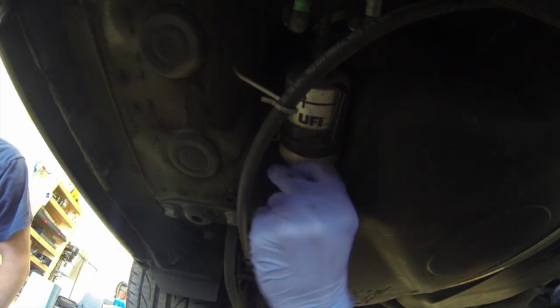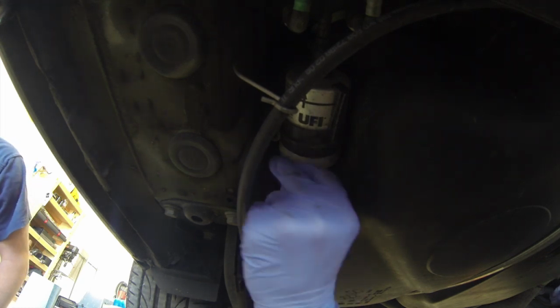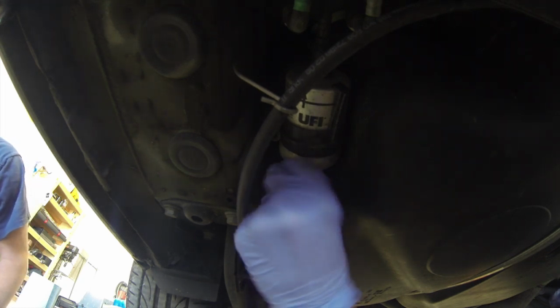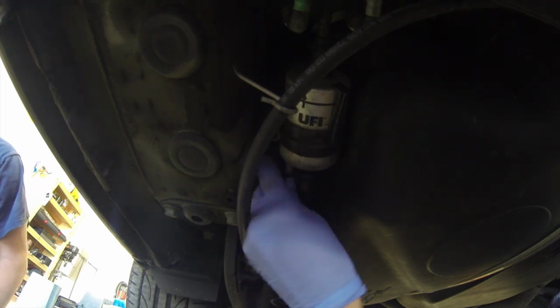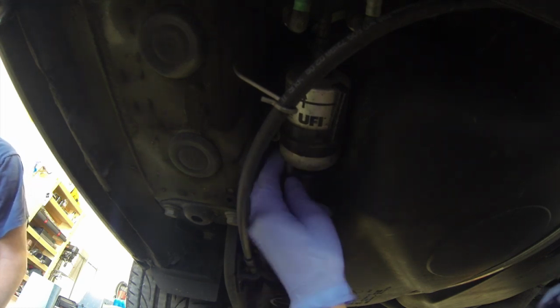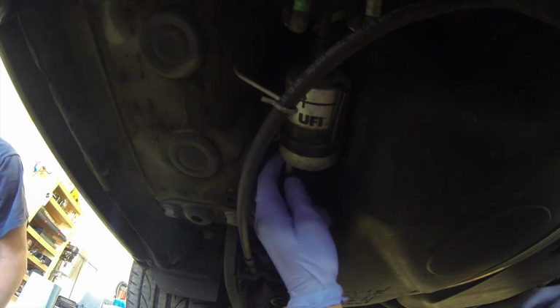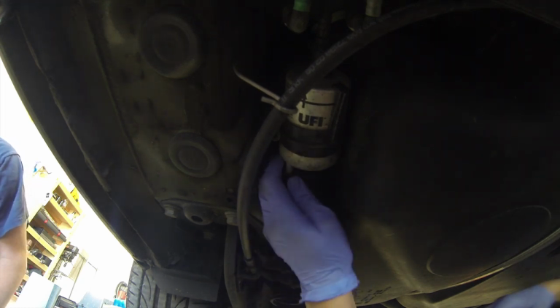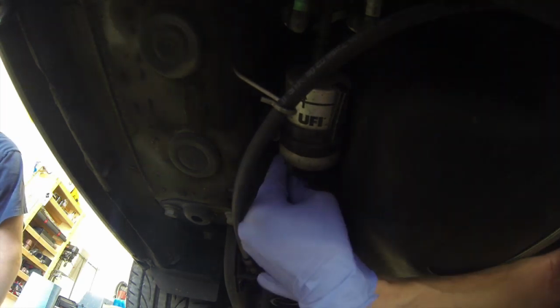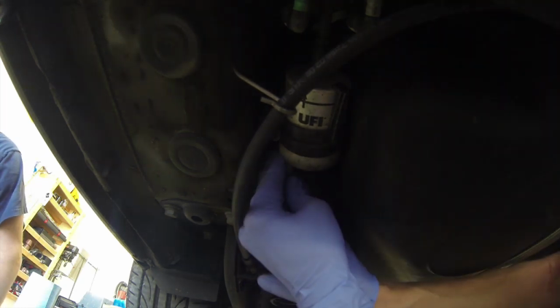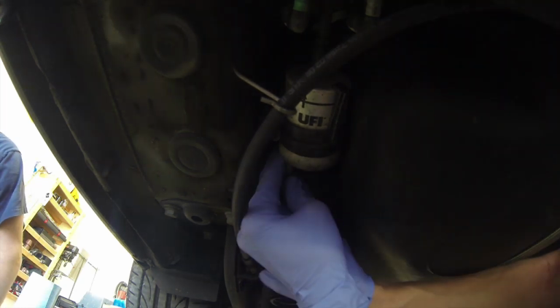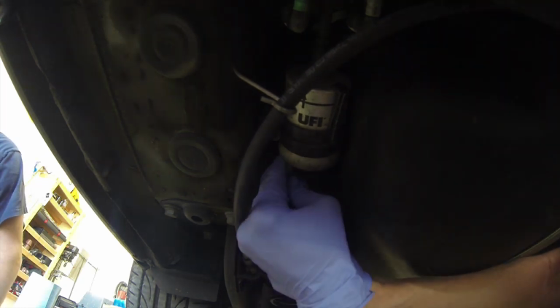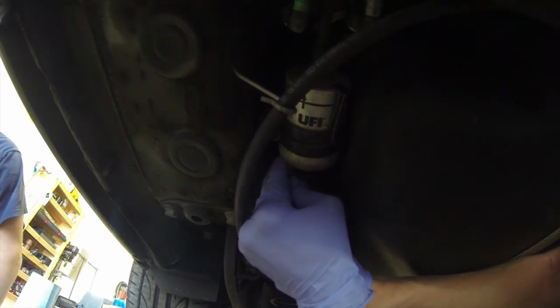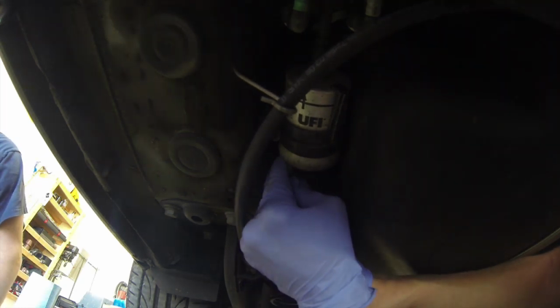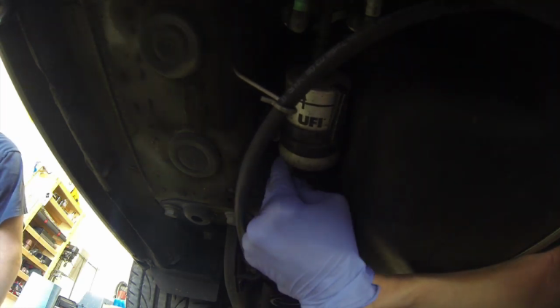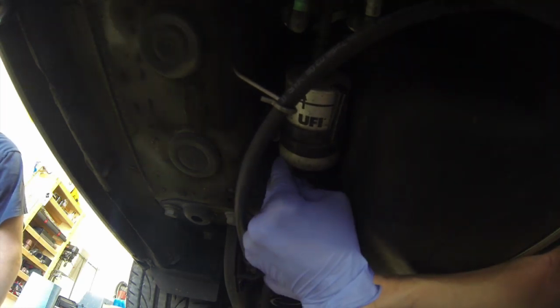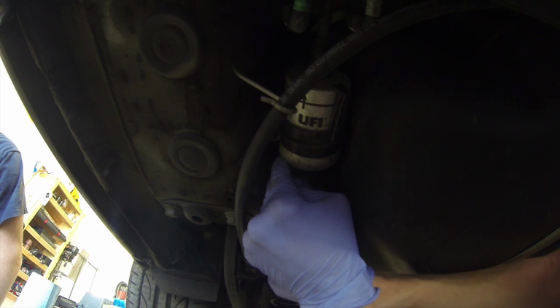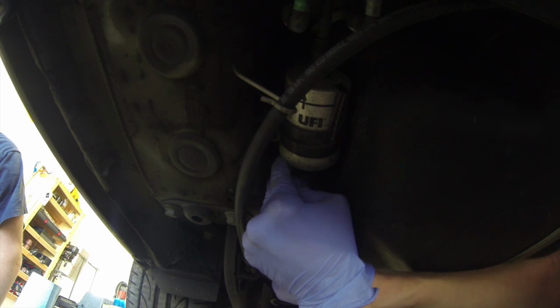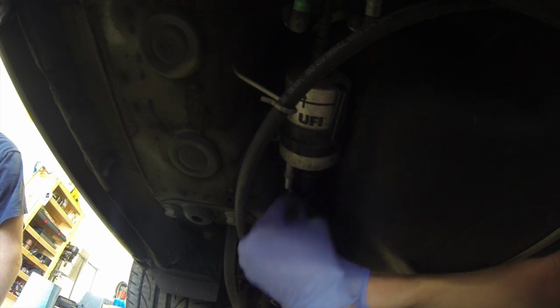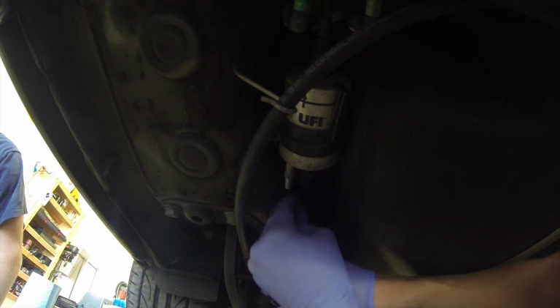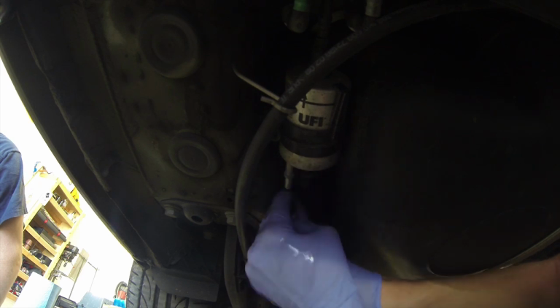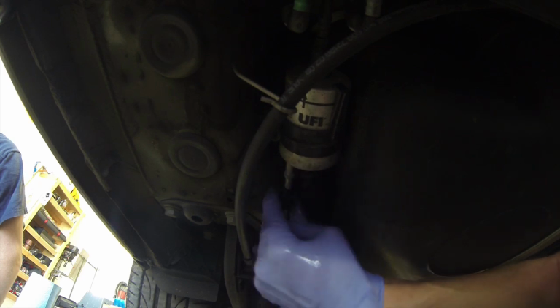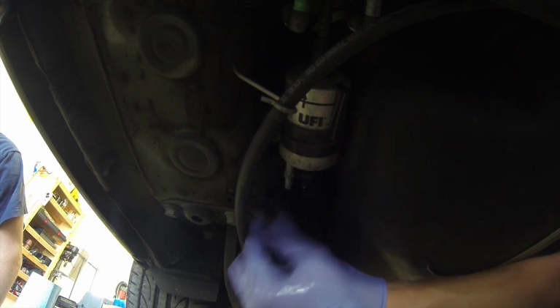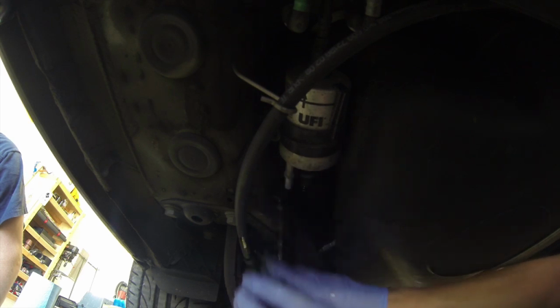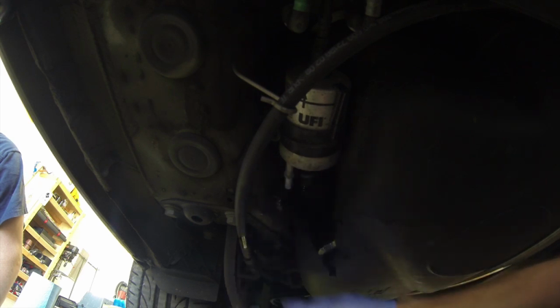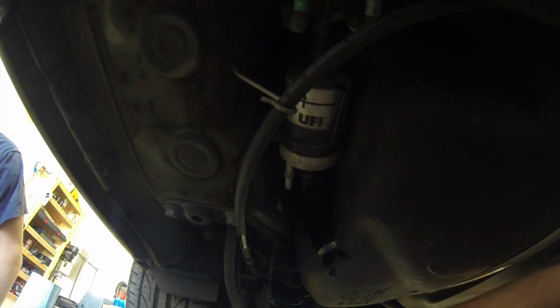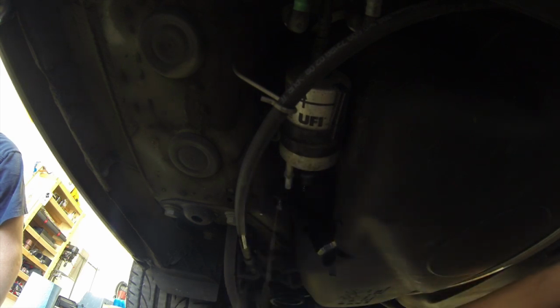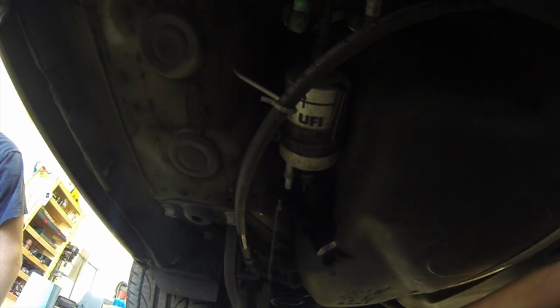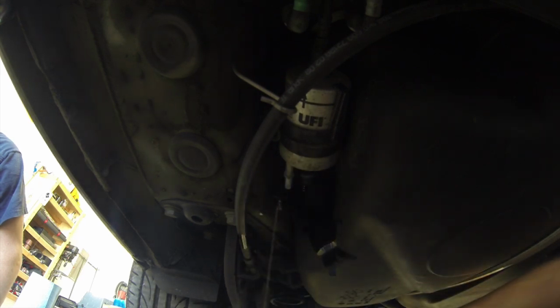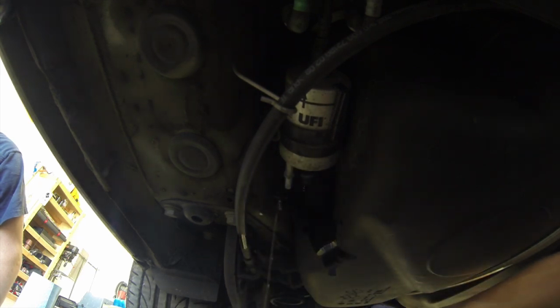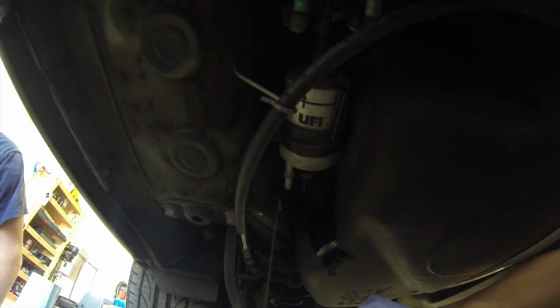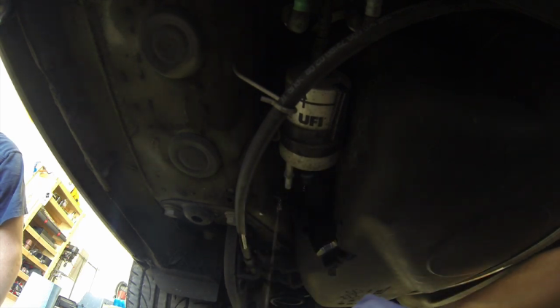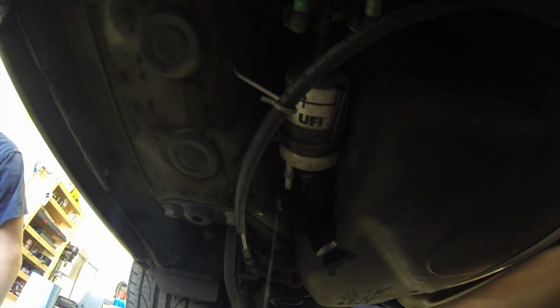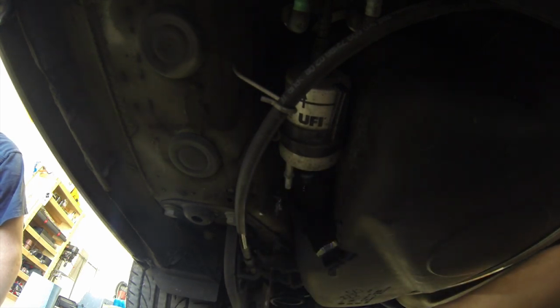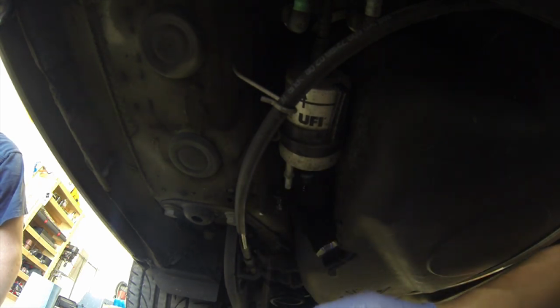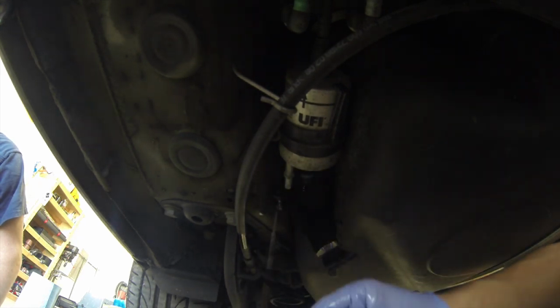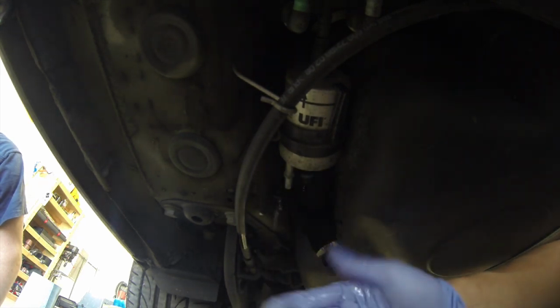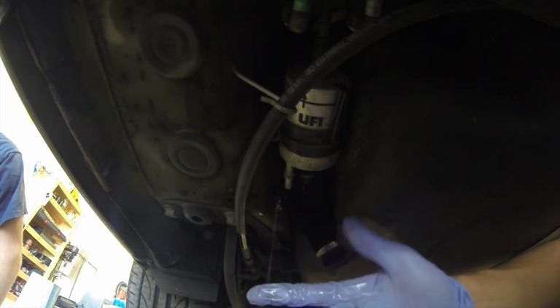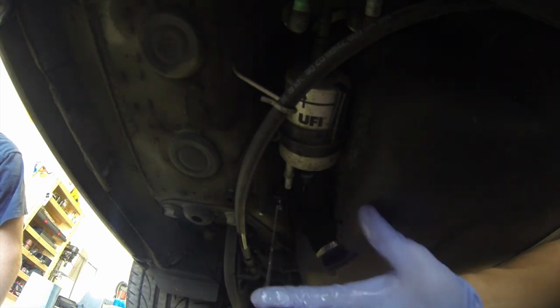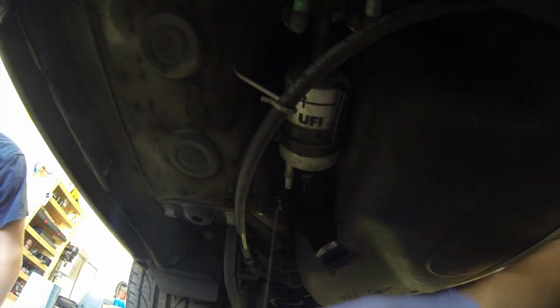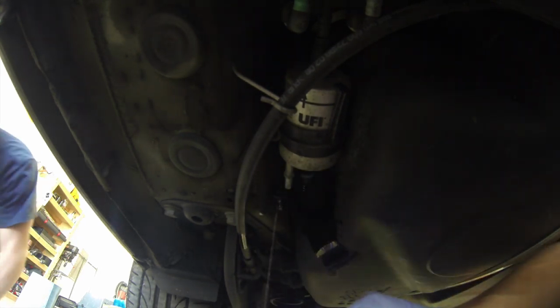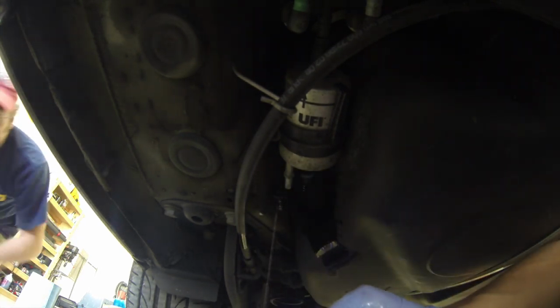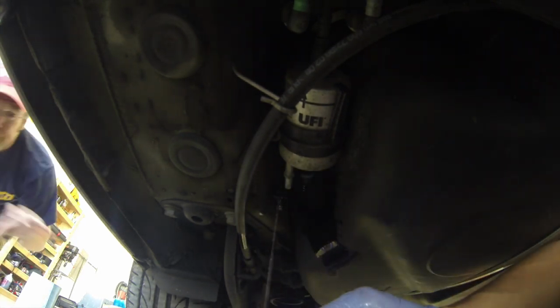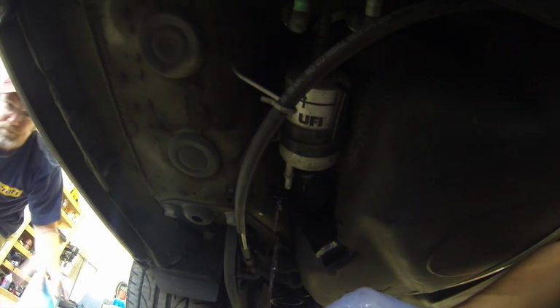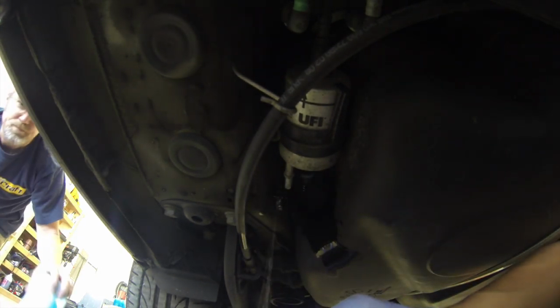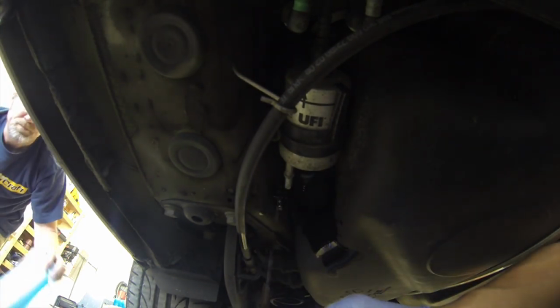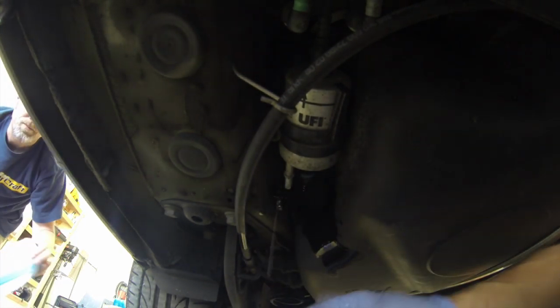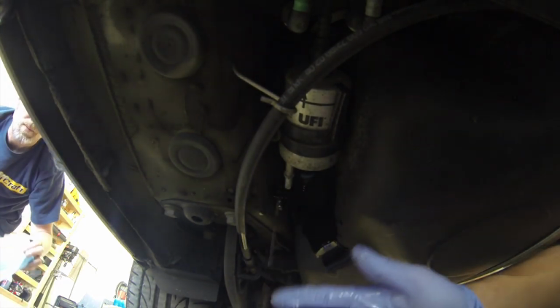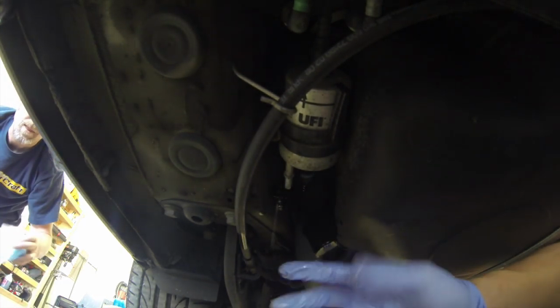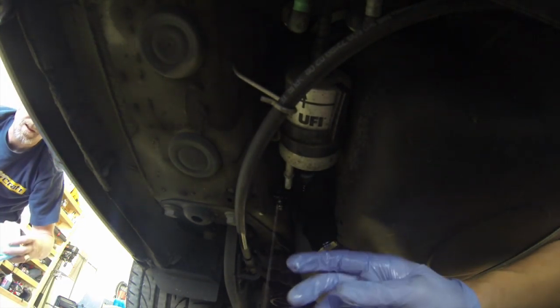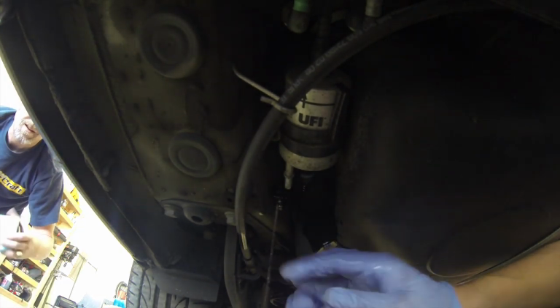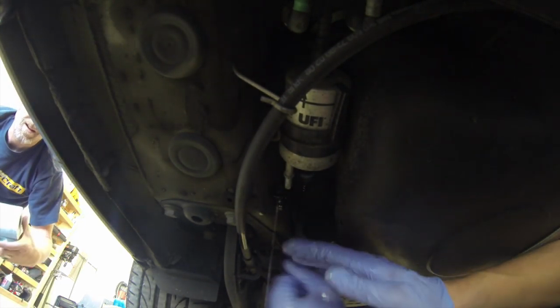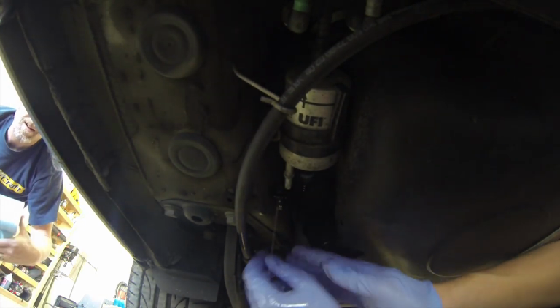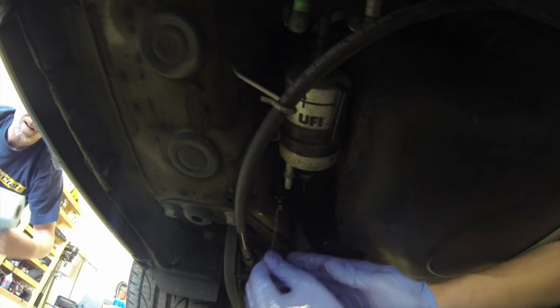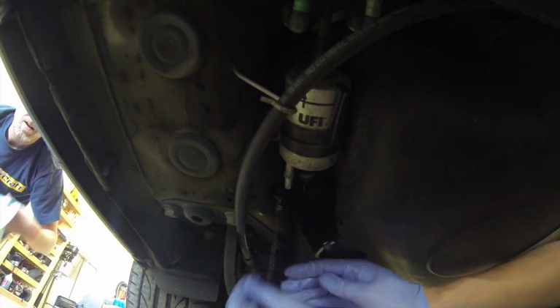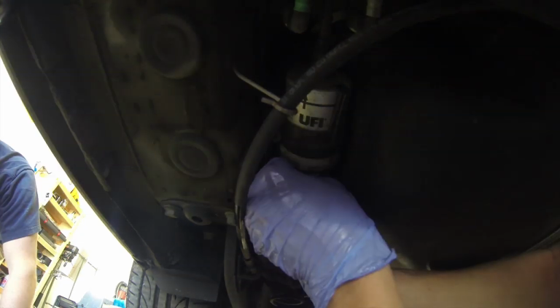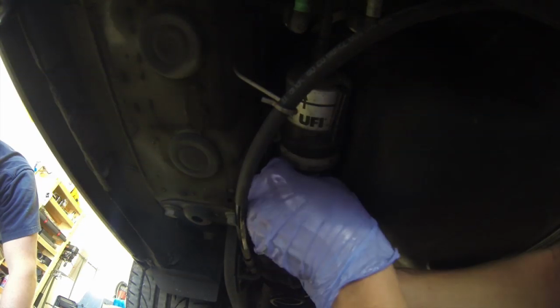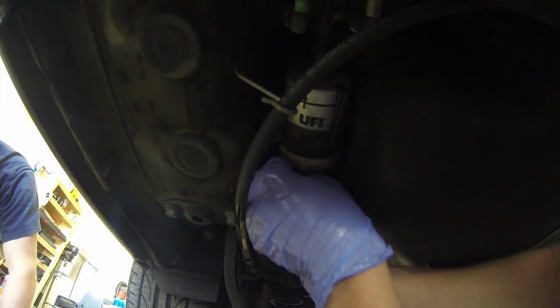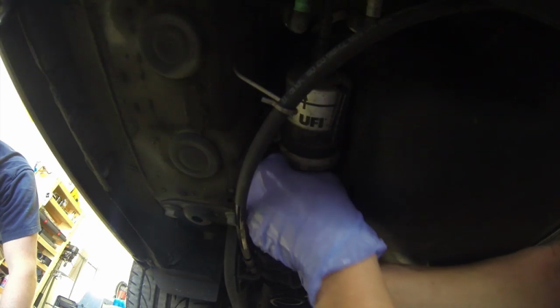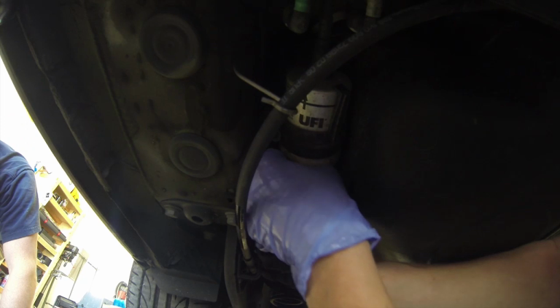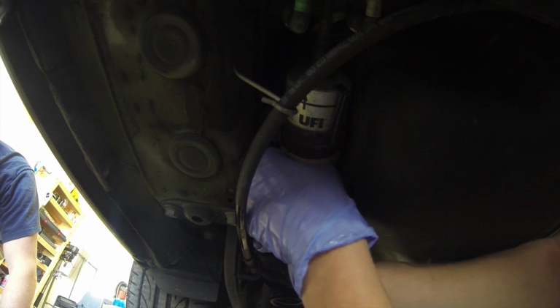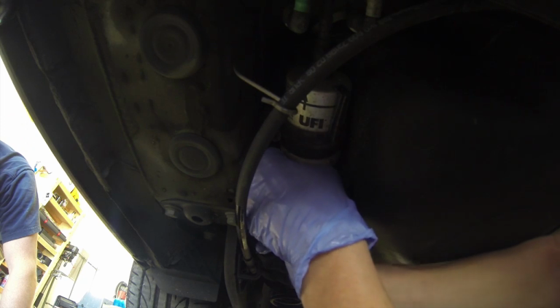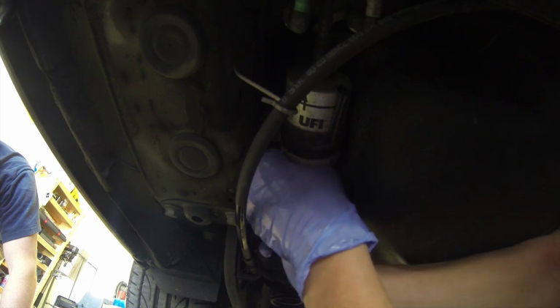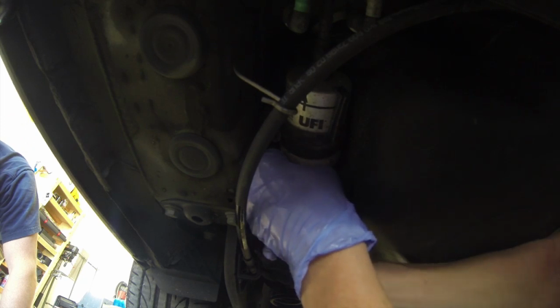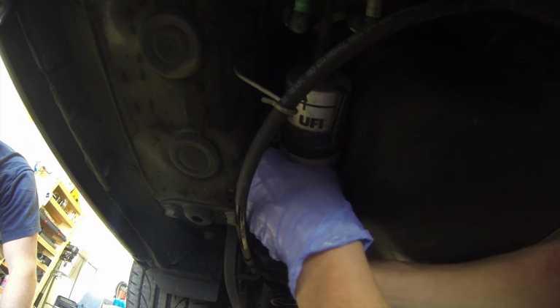First step is to get the rear portion of the car jacked up. The filter is located right in front of the rear right wheel as you can see here. To remove the filter you will need a Phillips screwdriver and possibly some needle nose pliers.